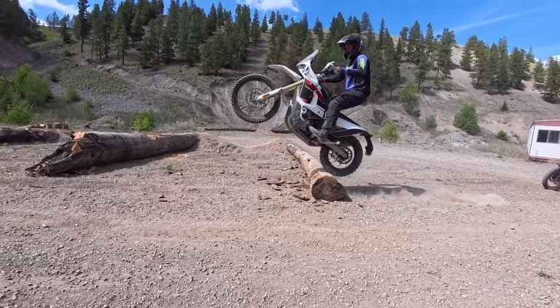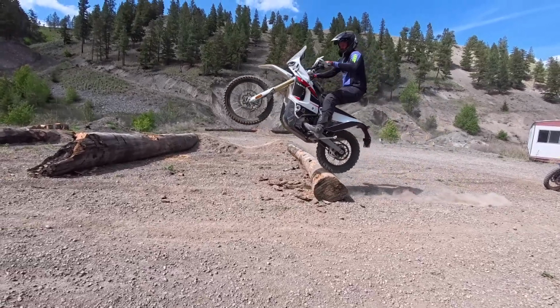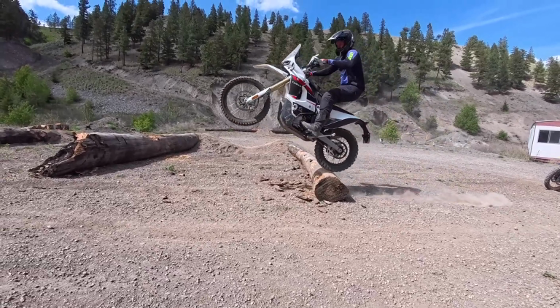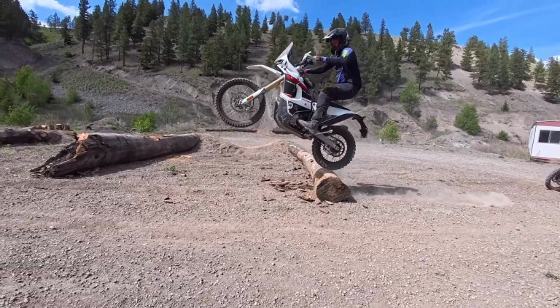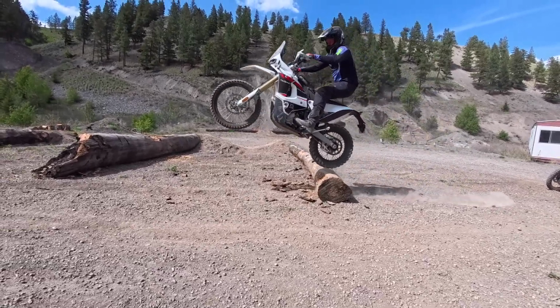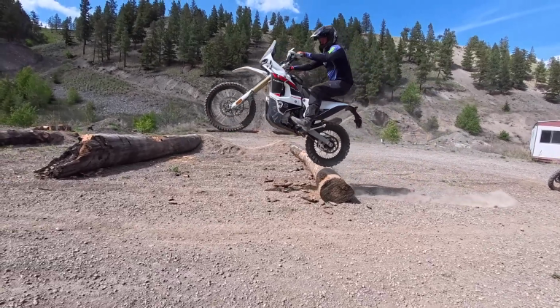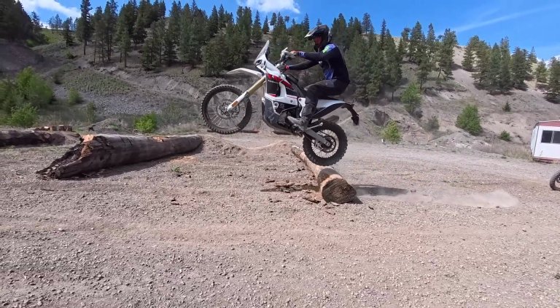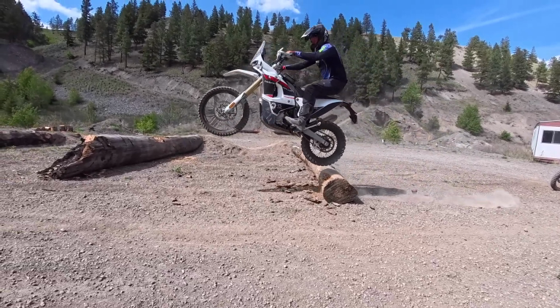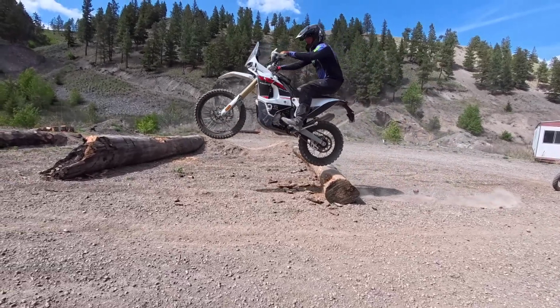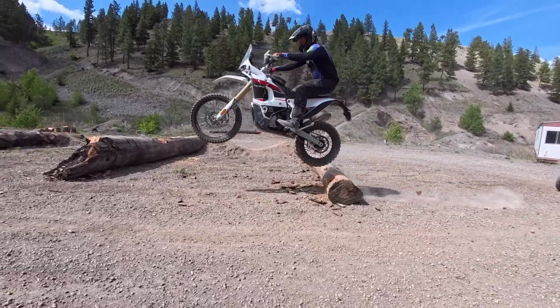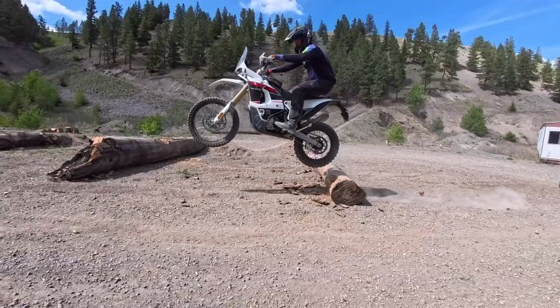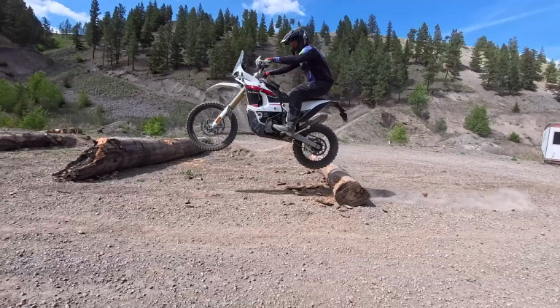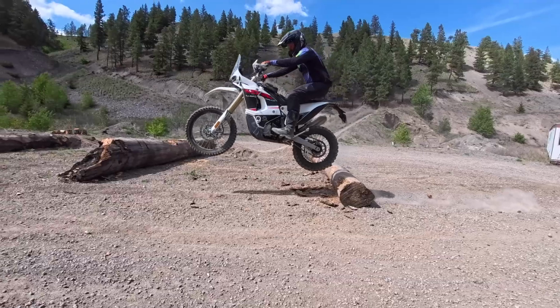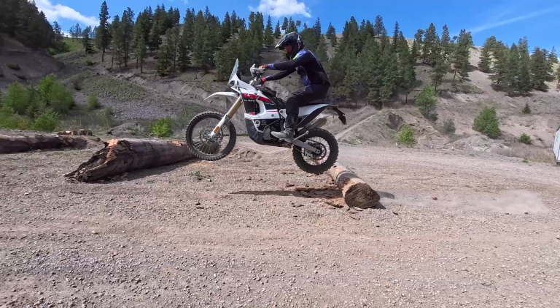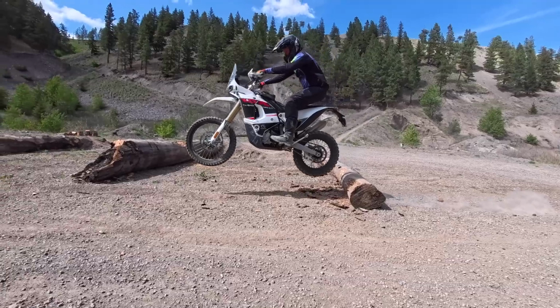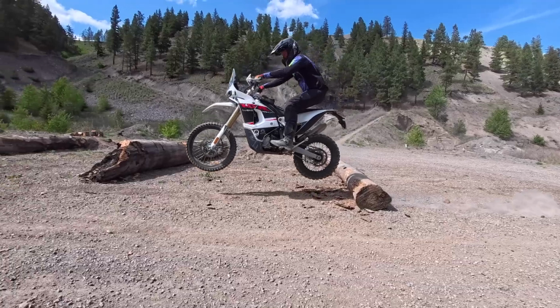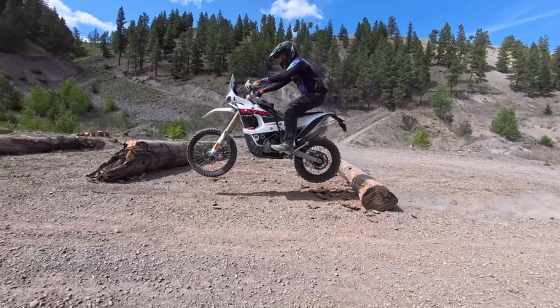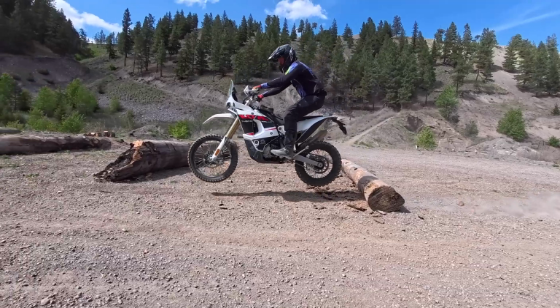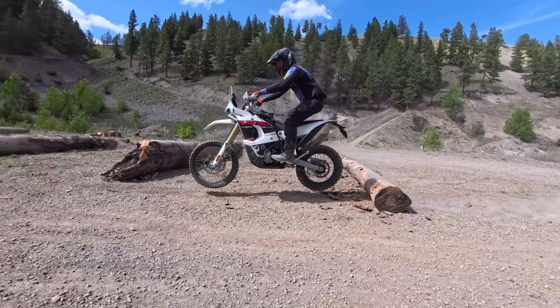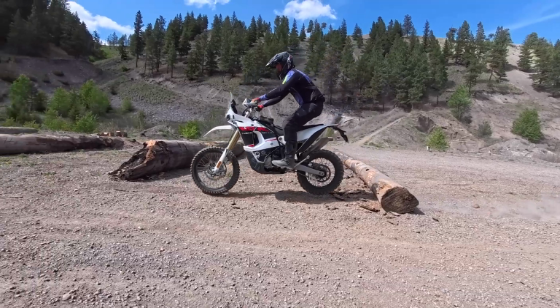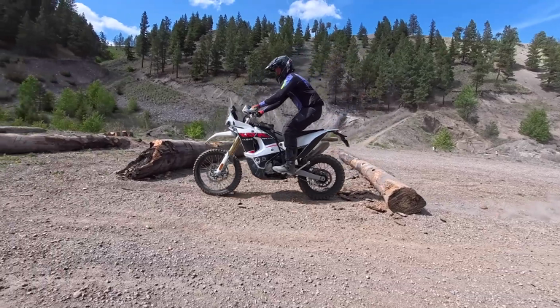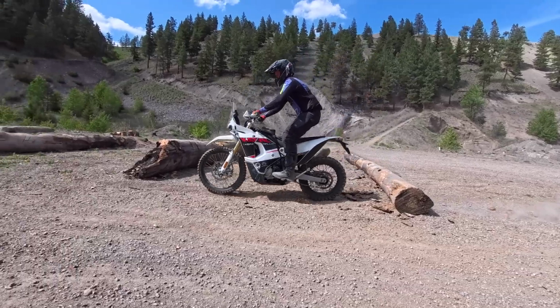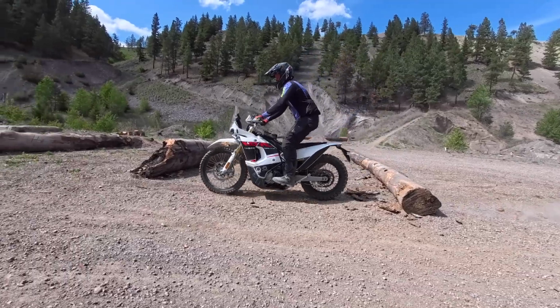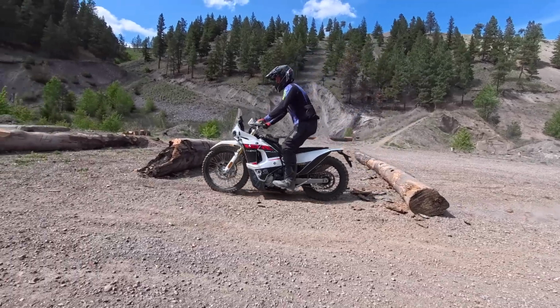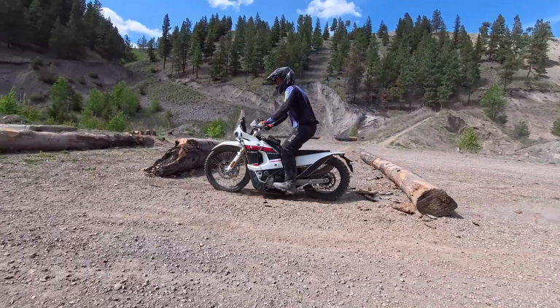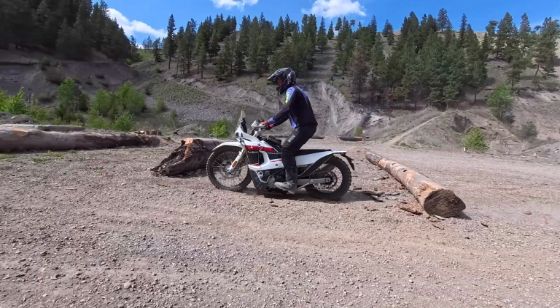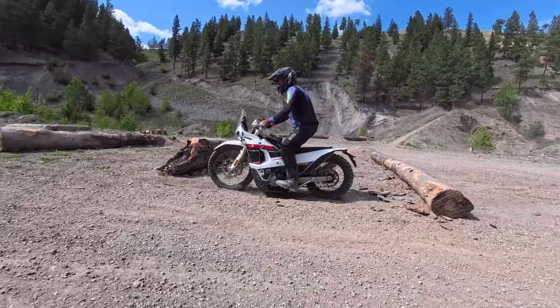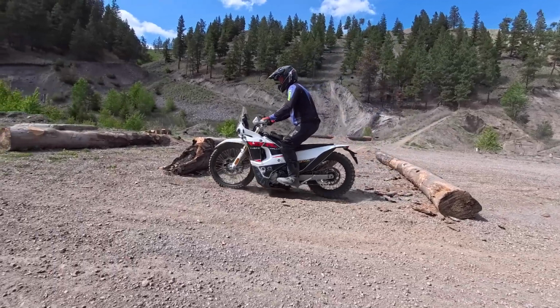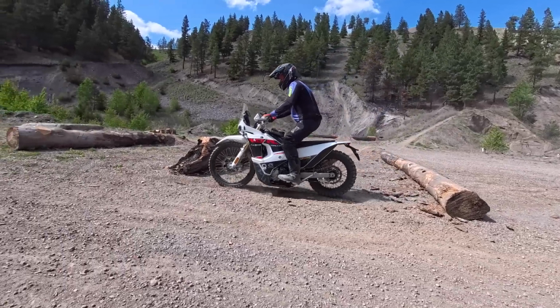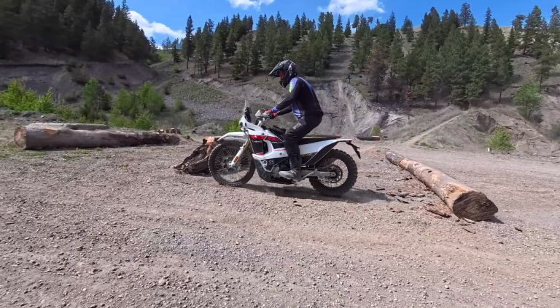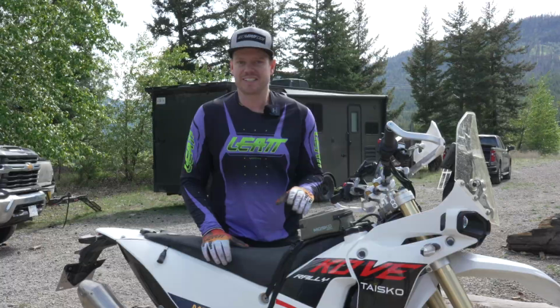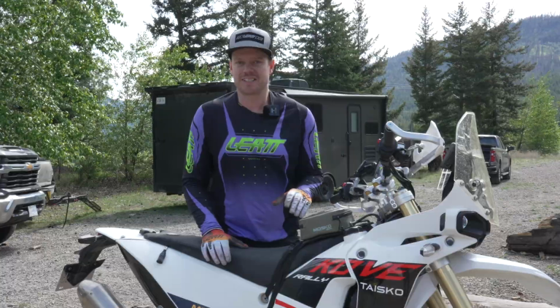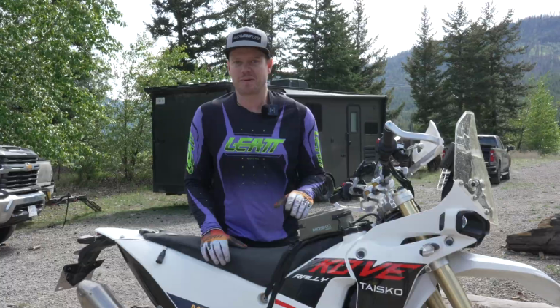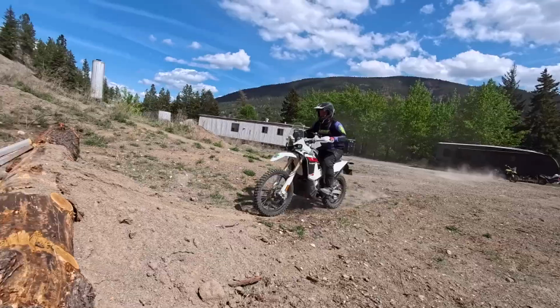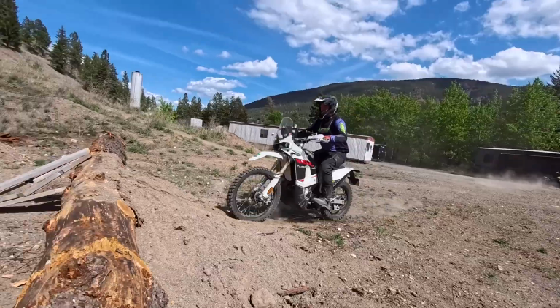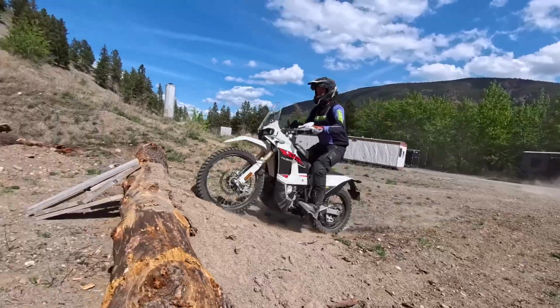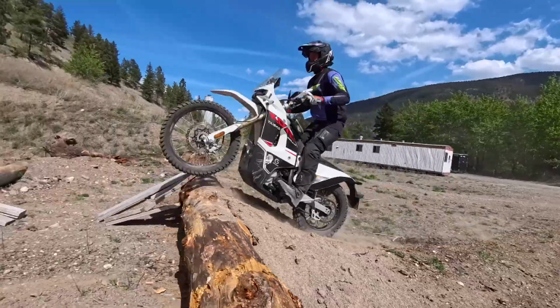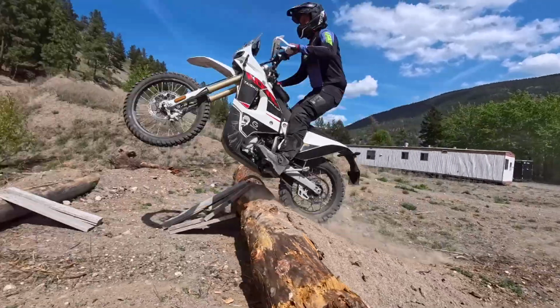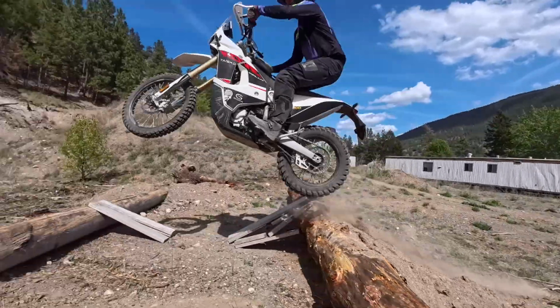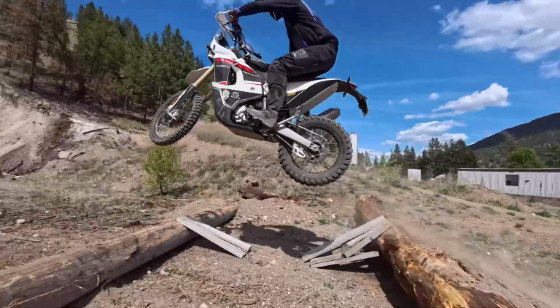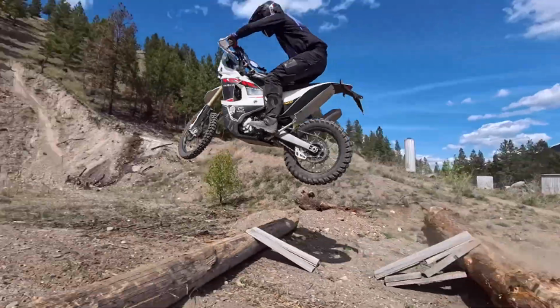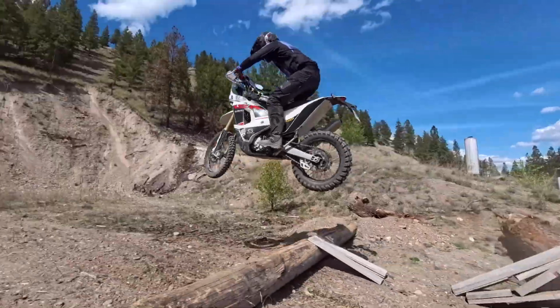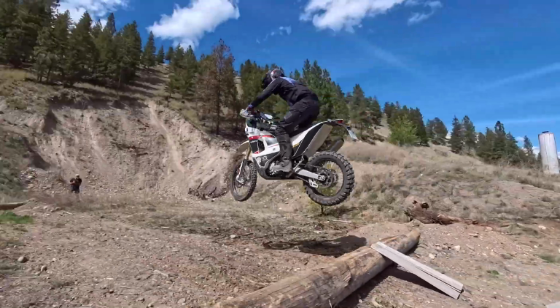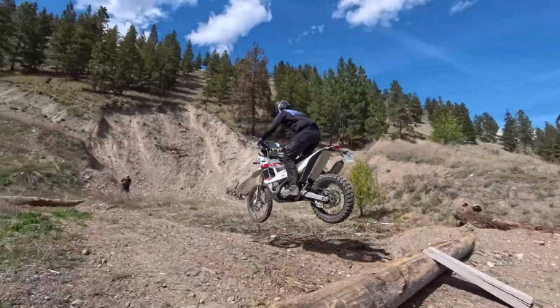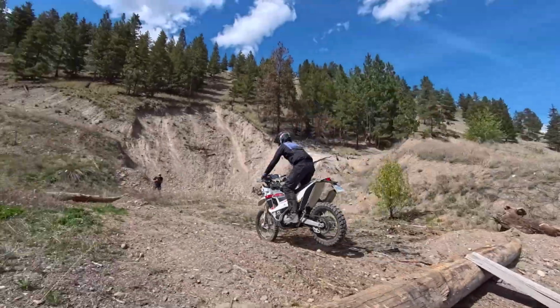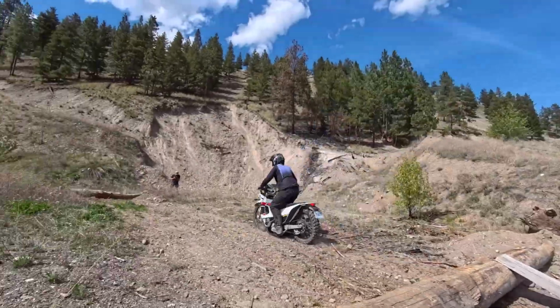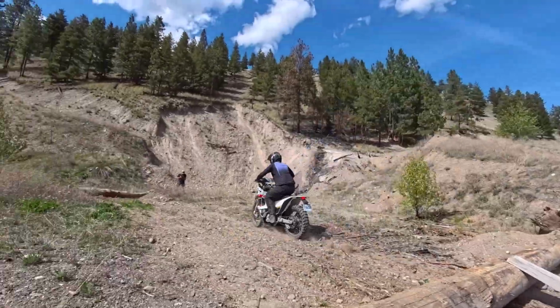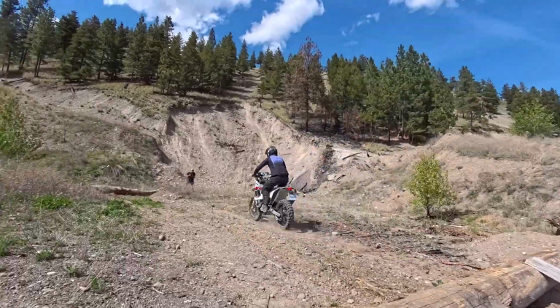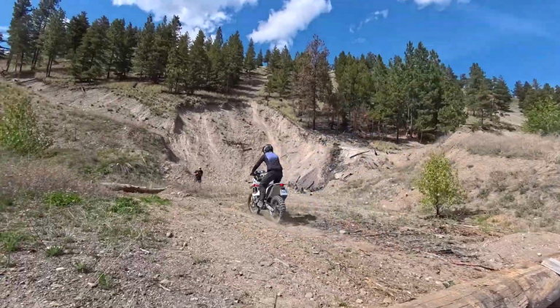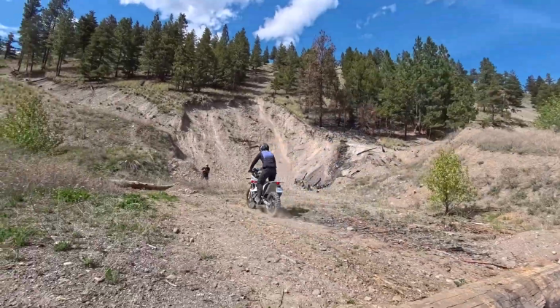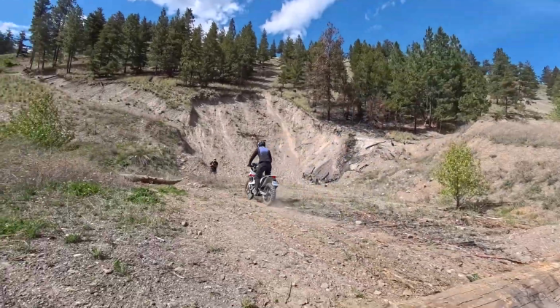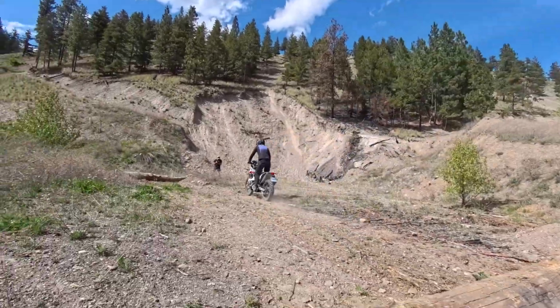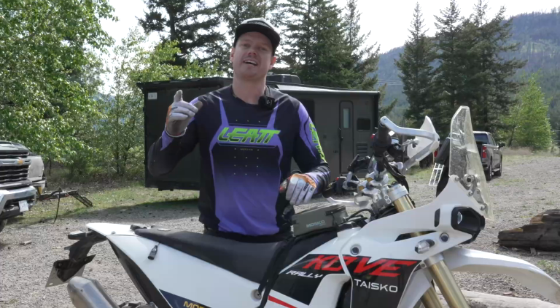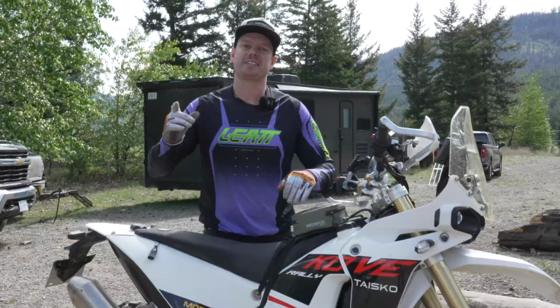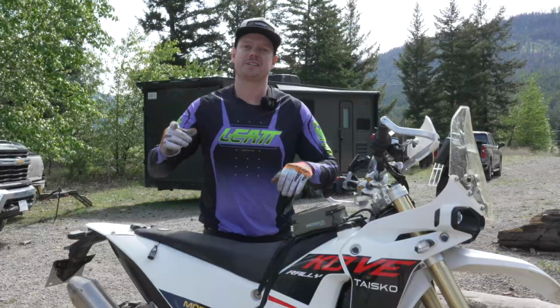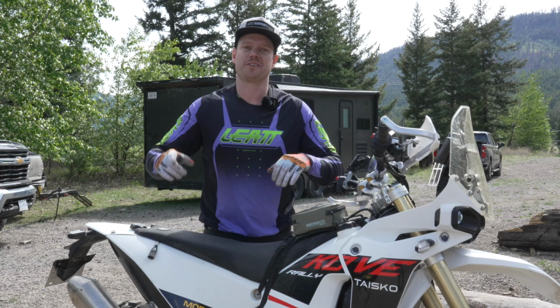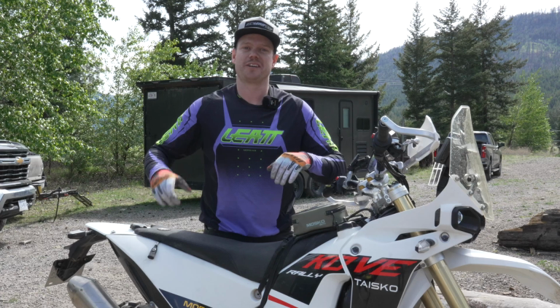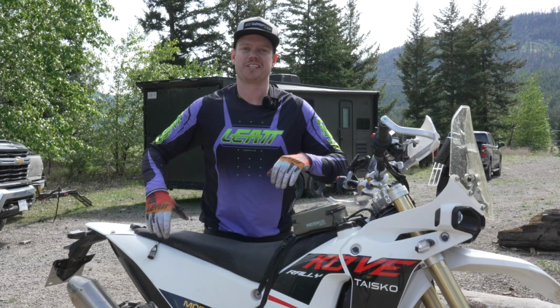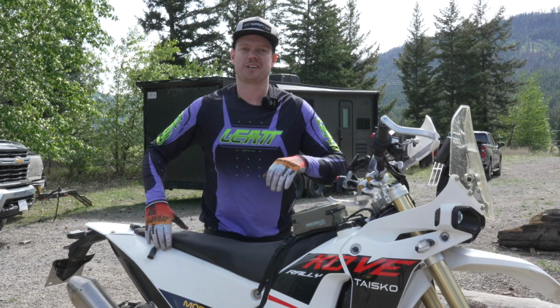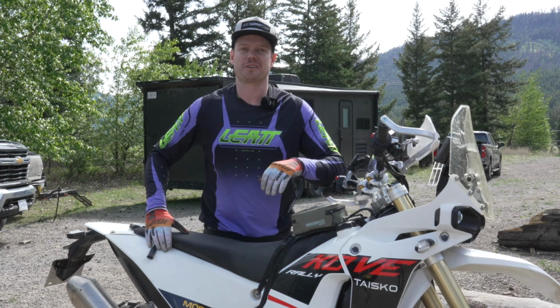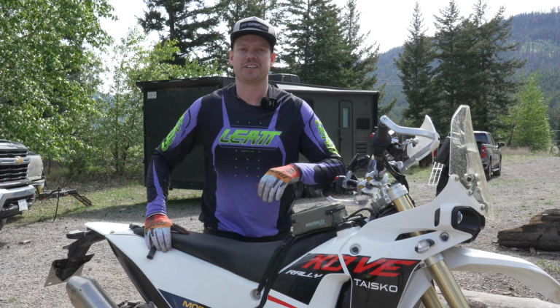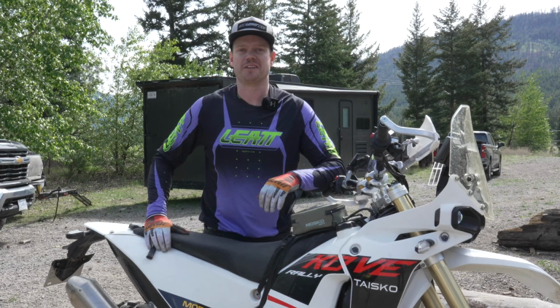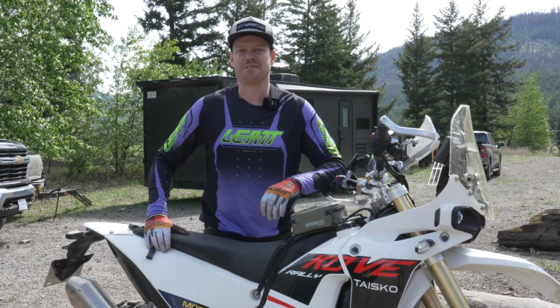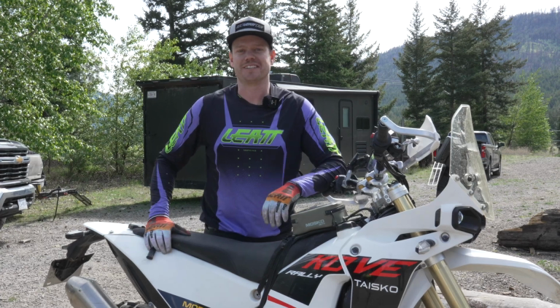Okay so we're gonna head into the shop, outfit this bike with aftermarket suspension front and rear, and then we're gonna come back to you and show you the difference.